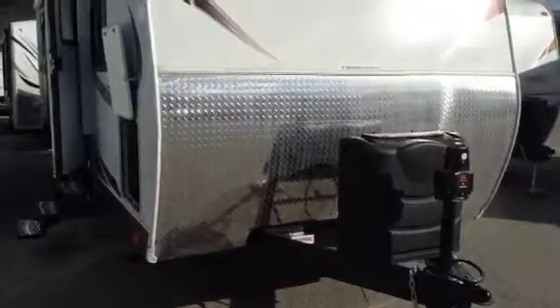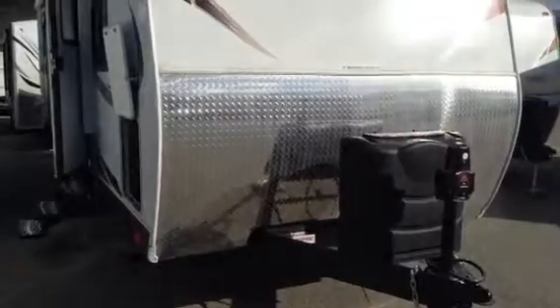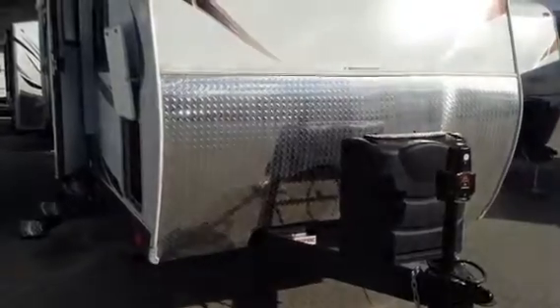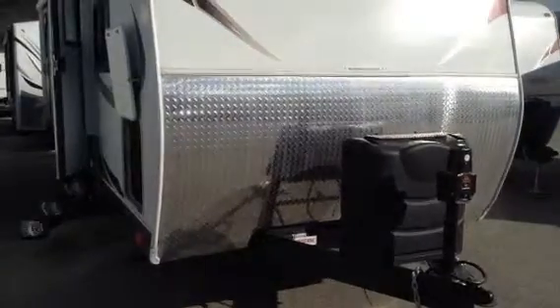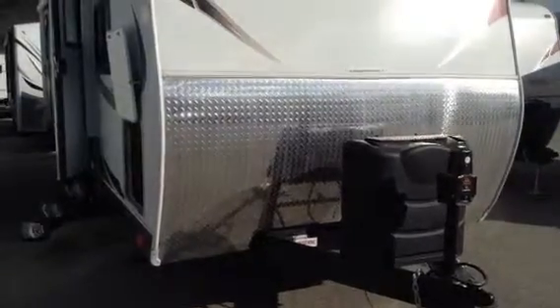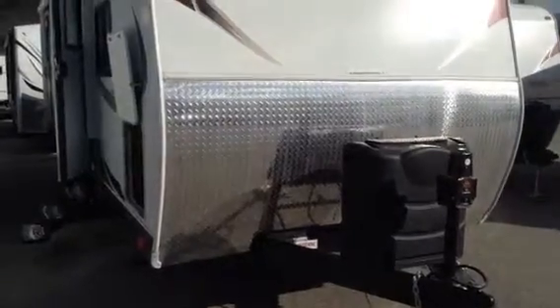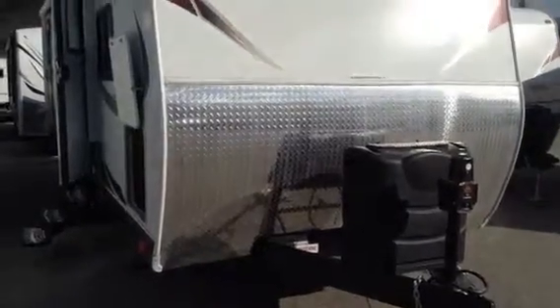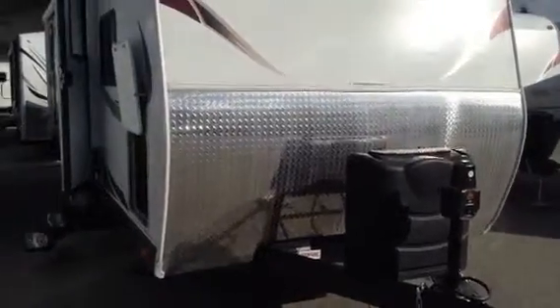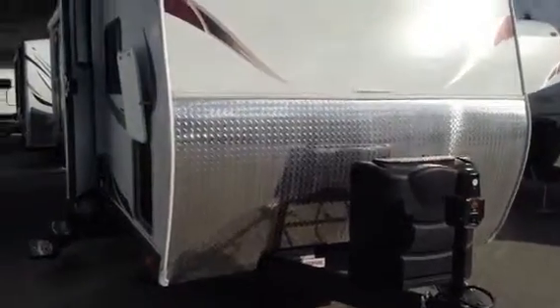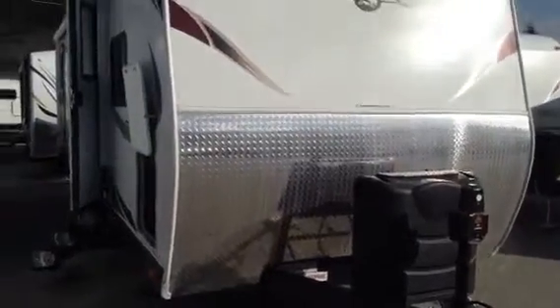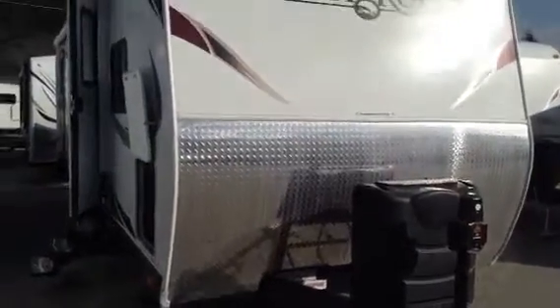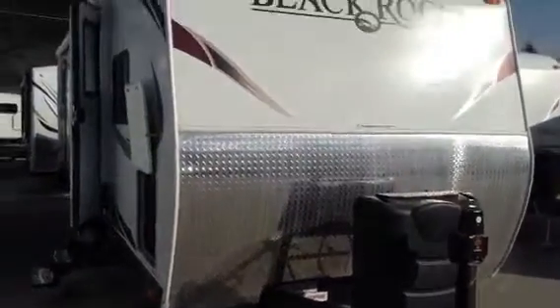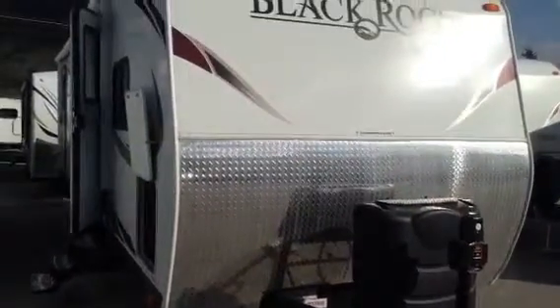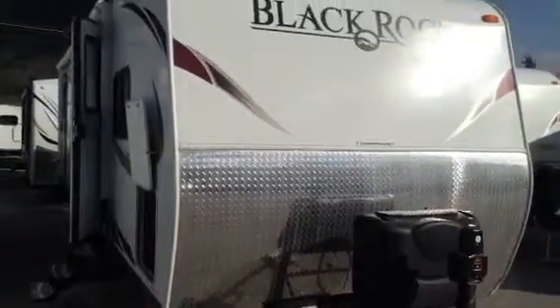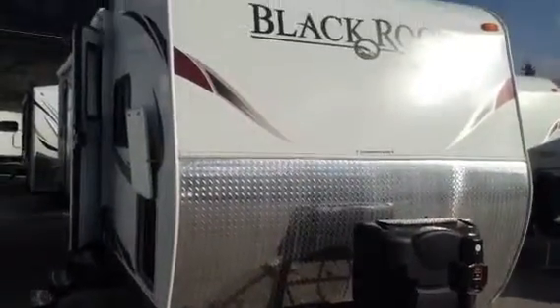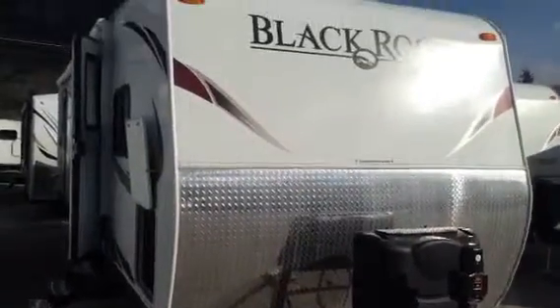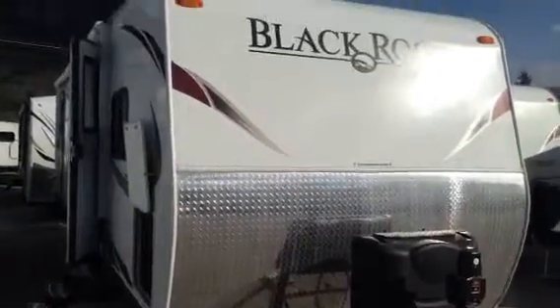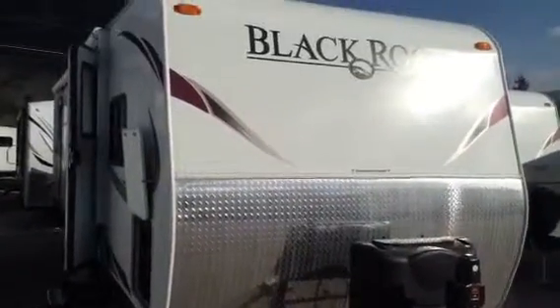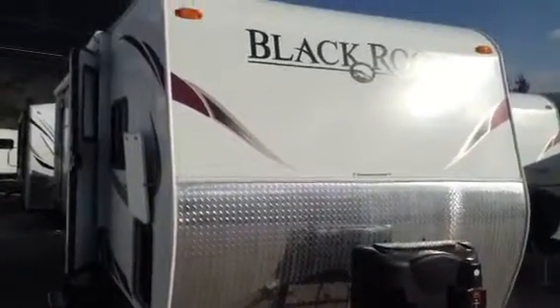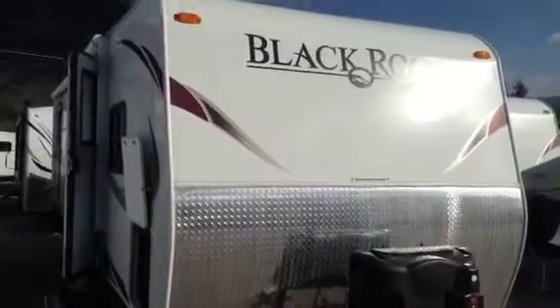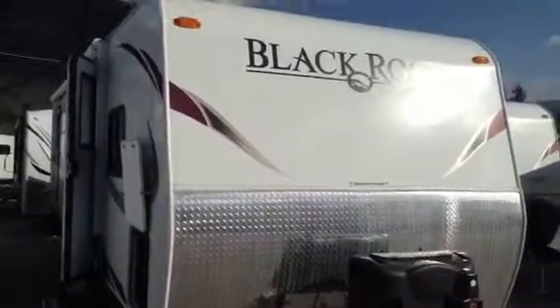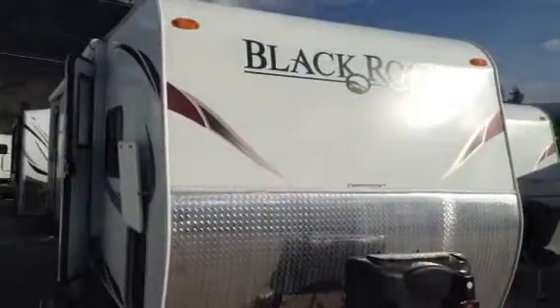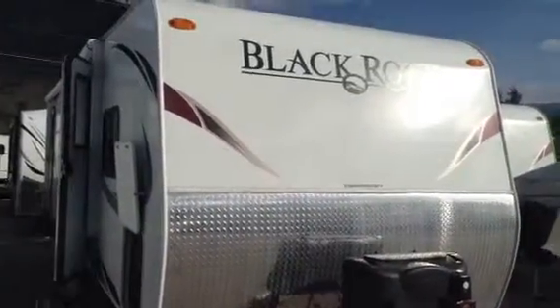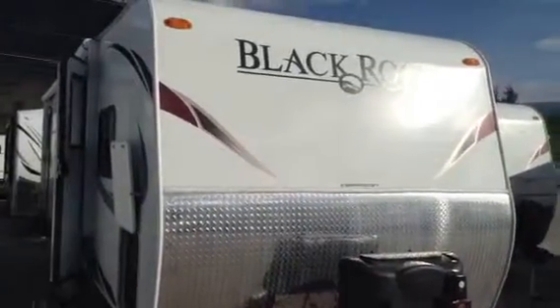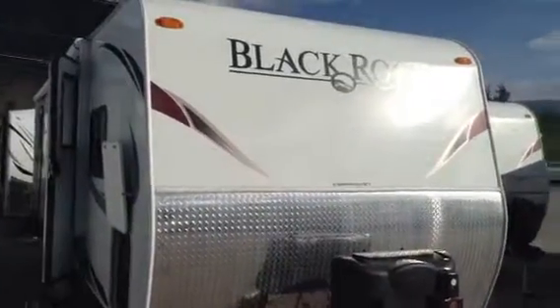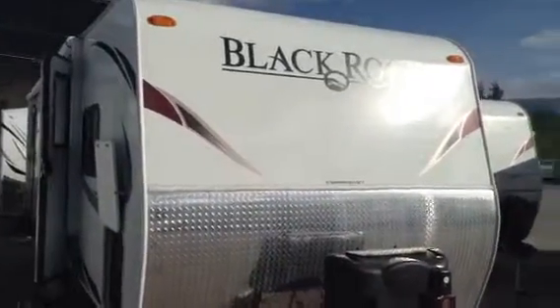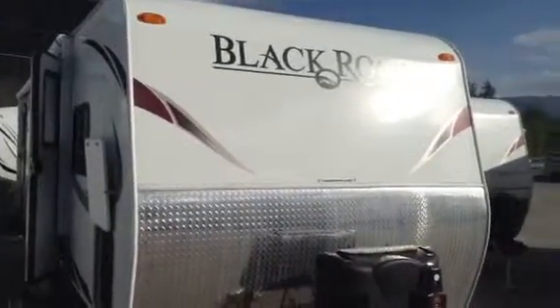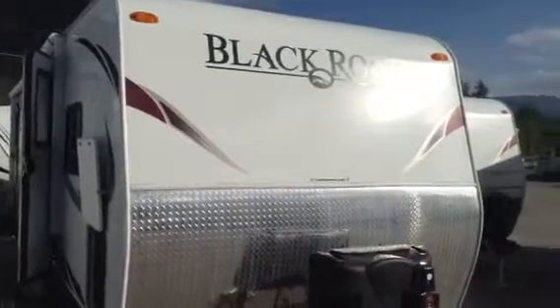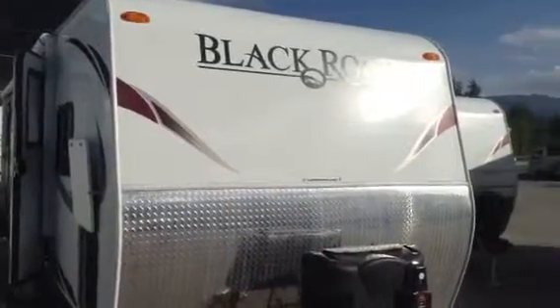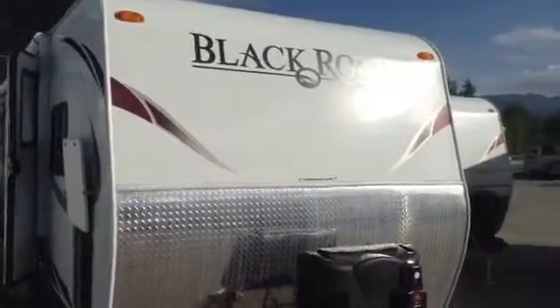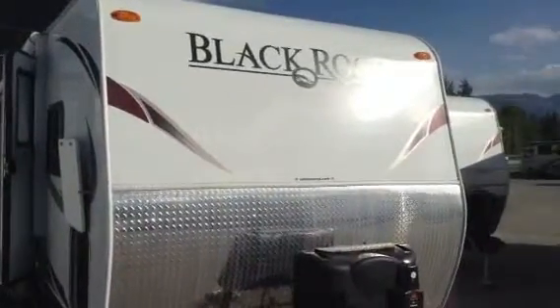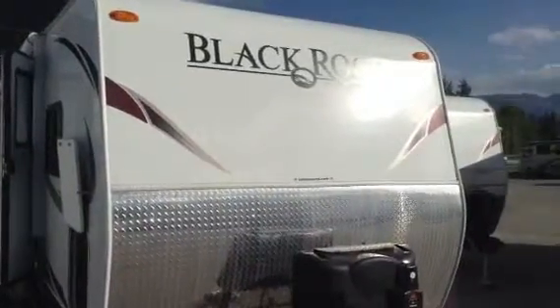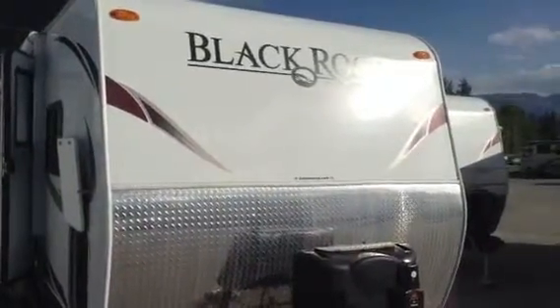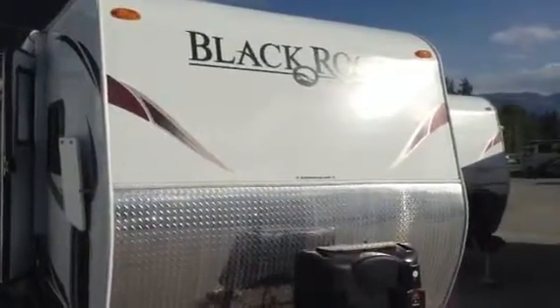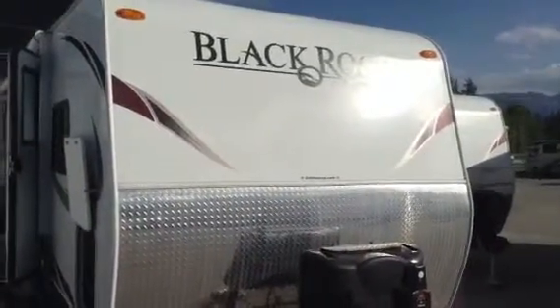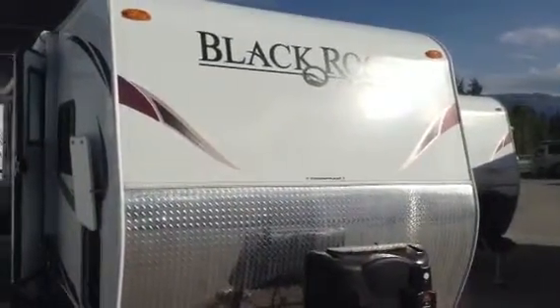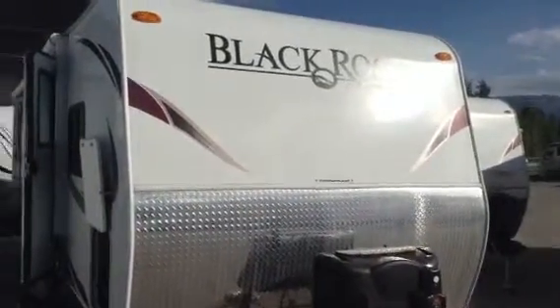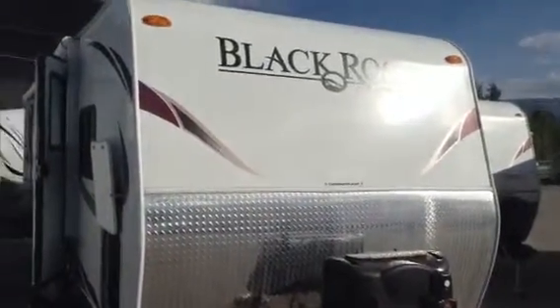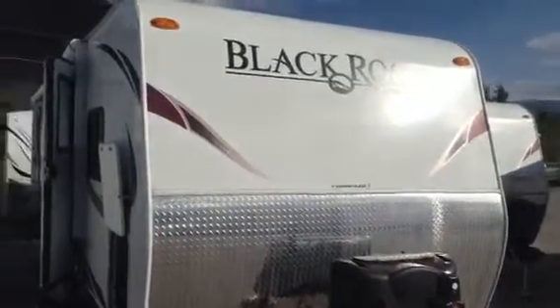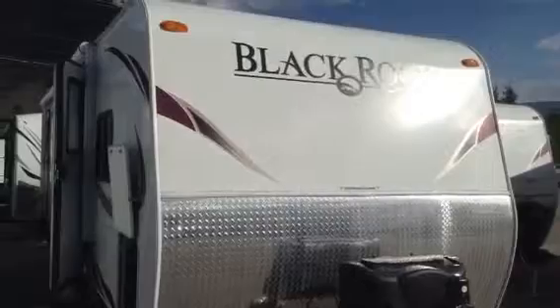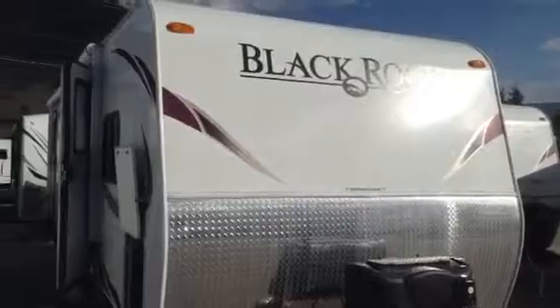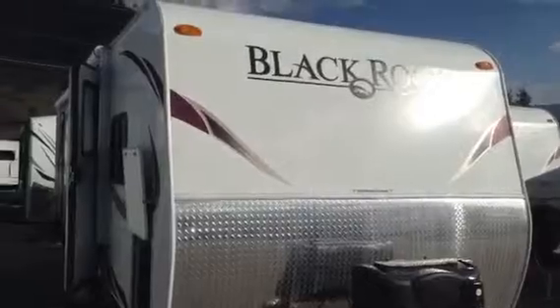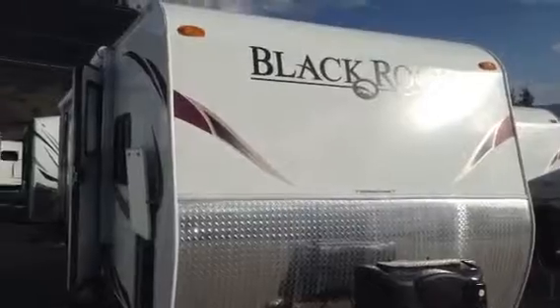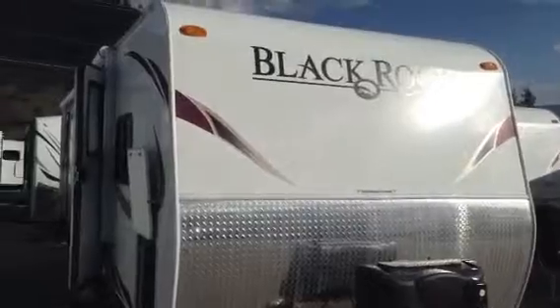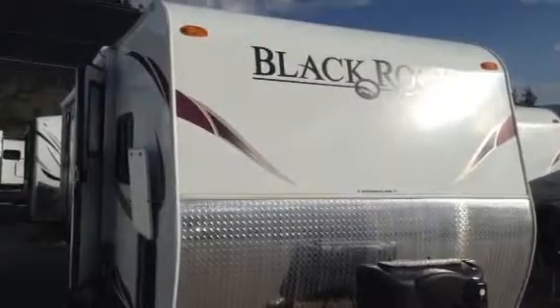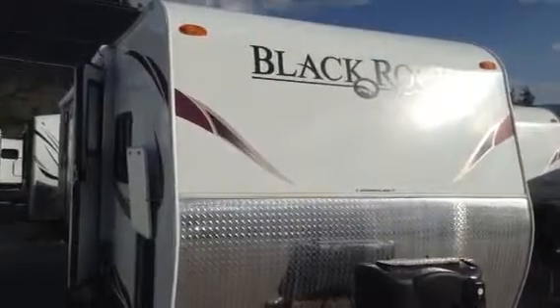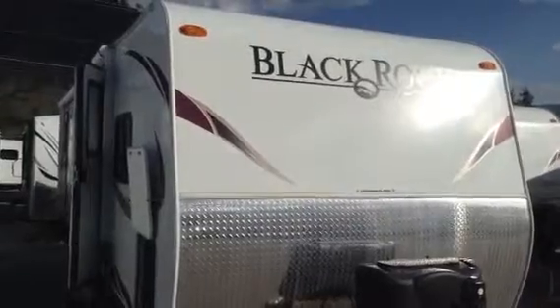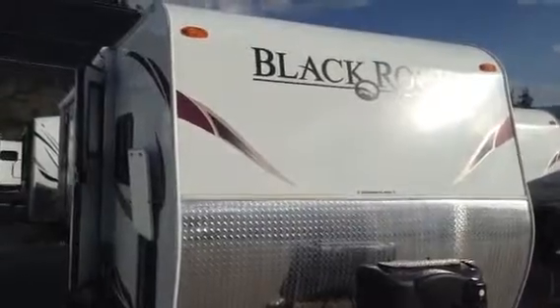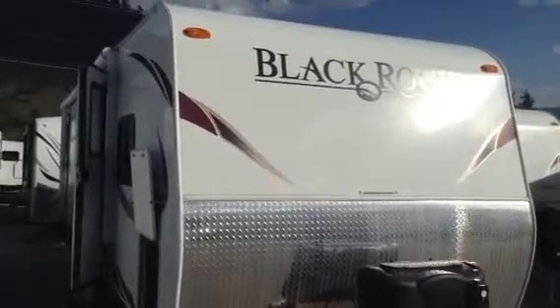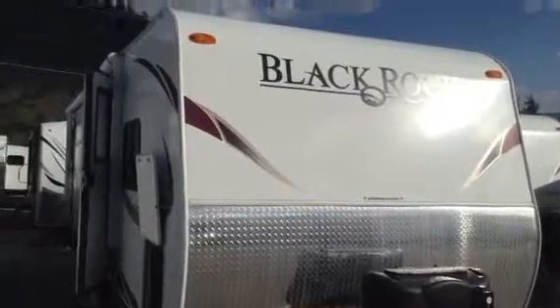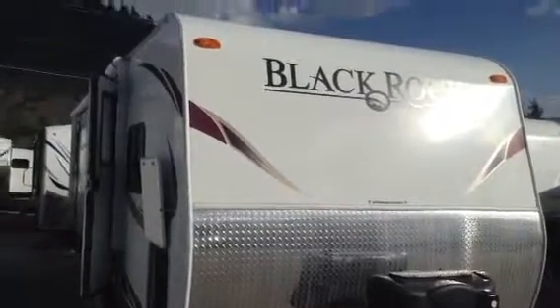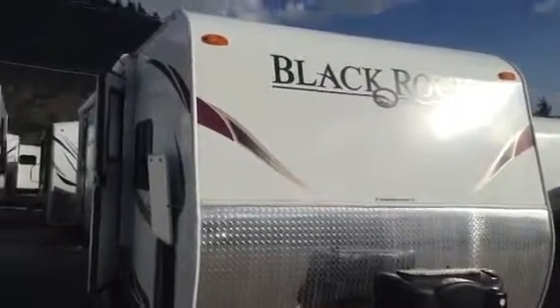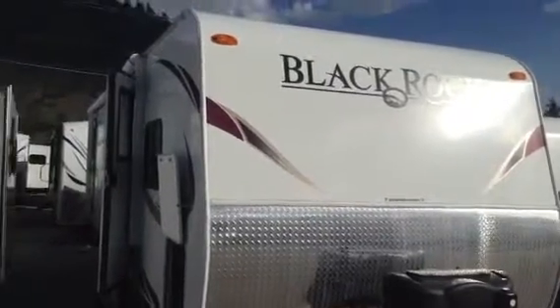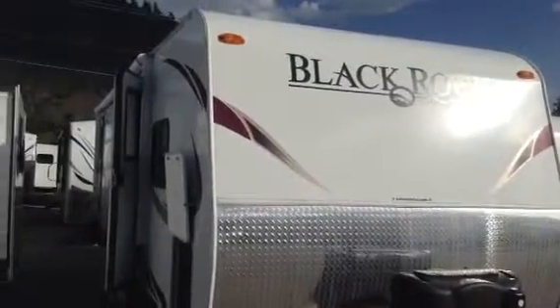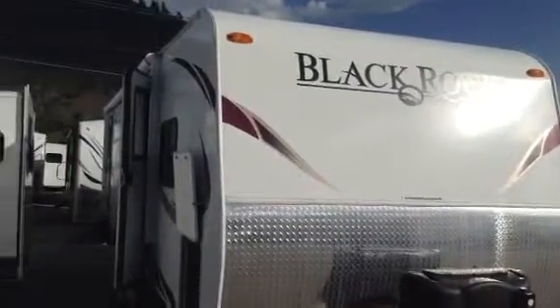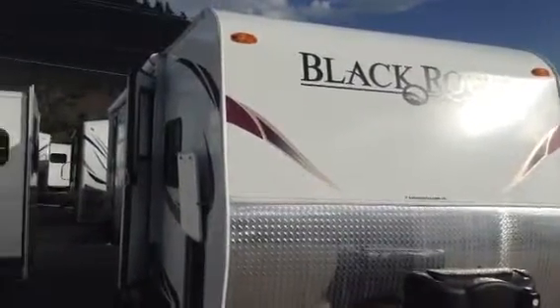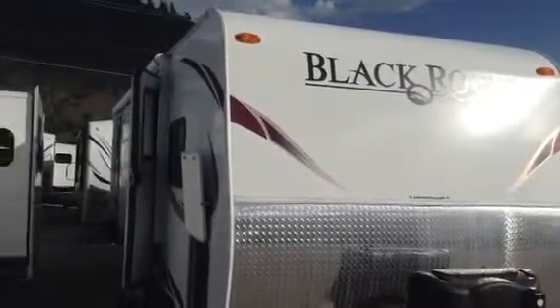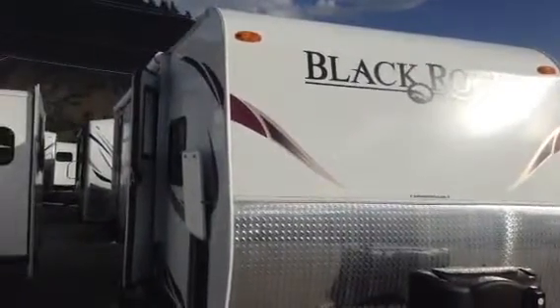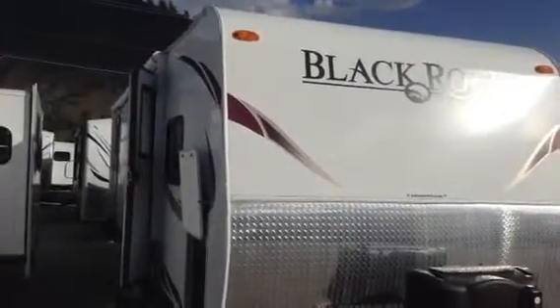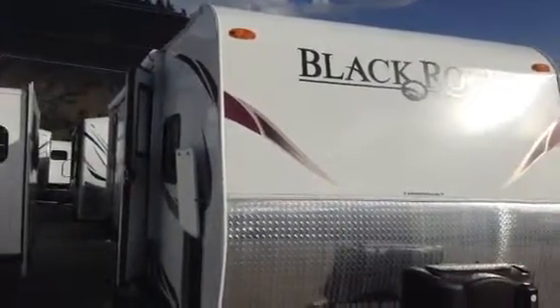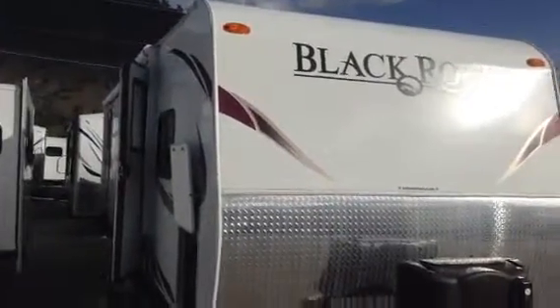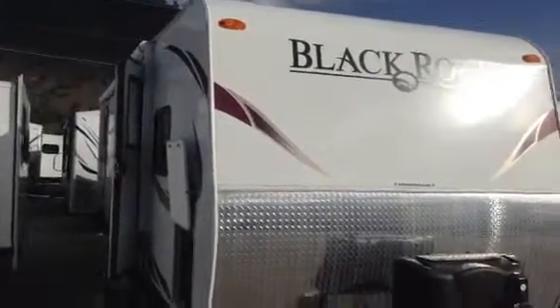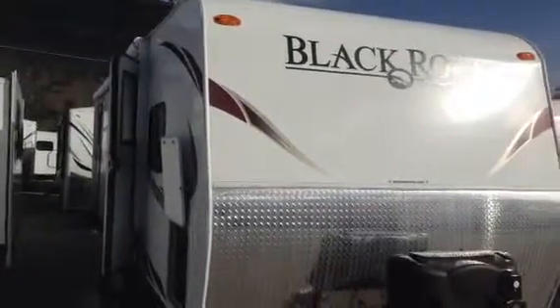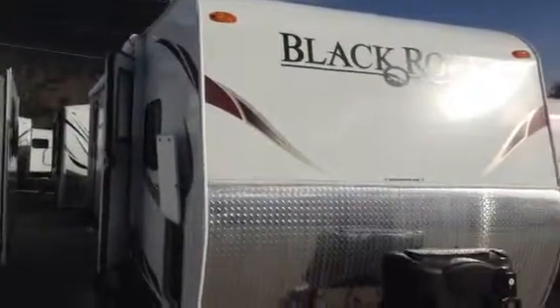Hi Dana, hi Daryl, it's Lorne here at Kelowna RVs. I'm going to do a quick walk around on the 26BHS BlackRock I showed you today.